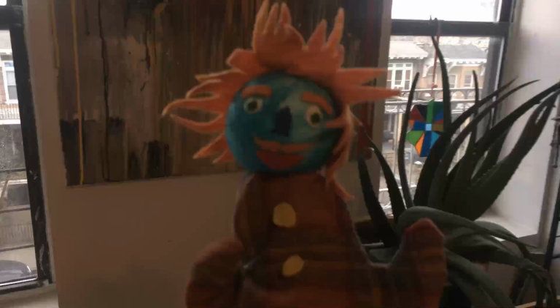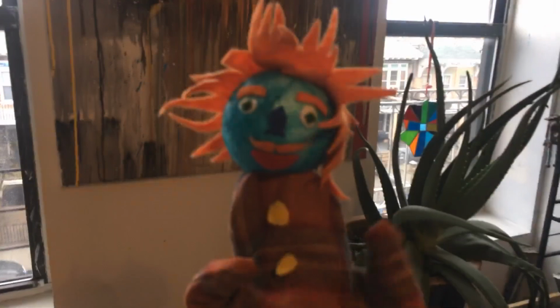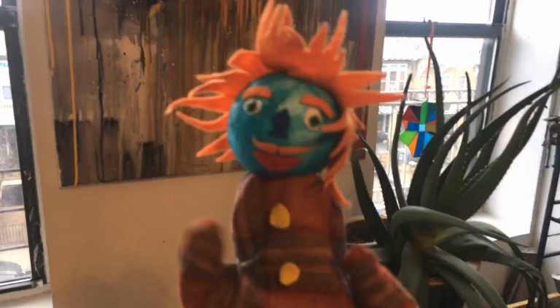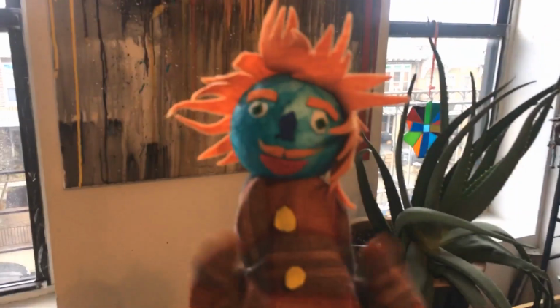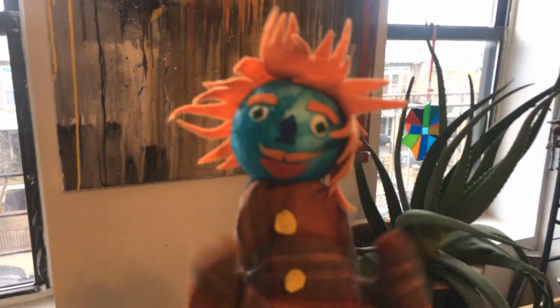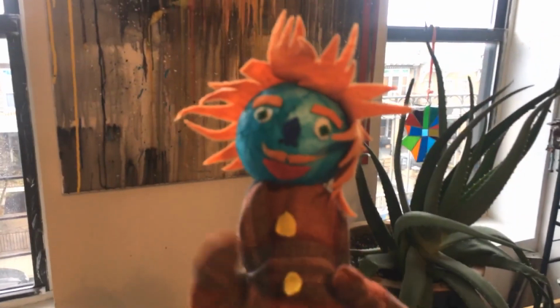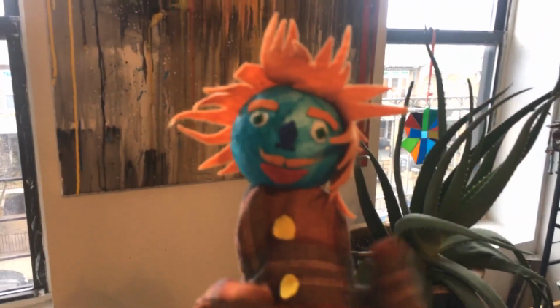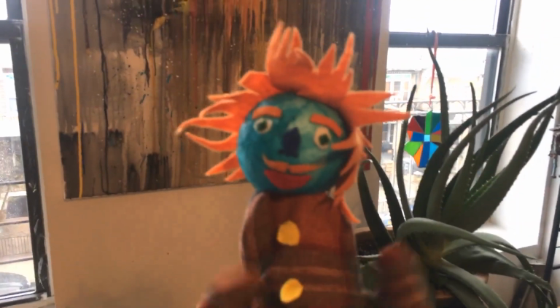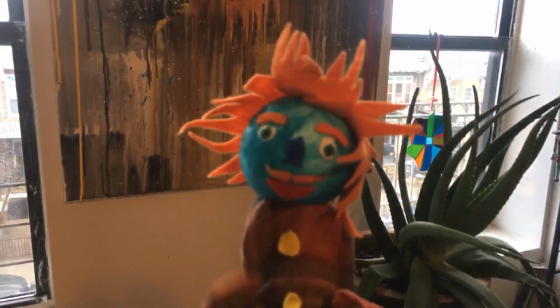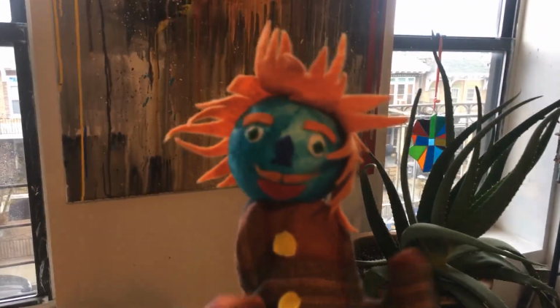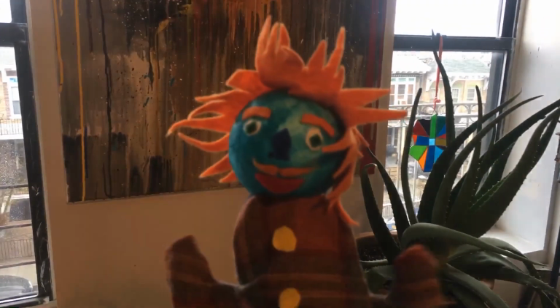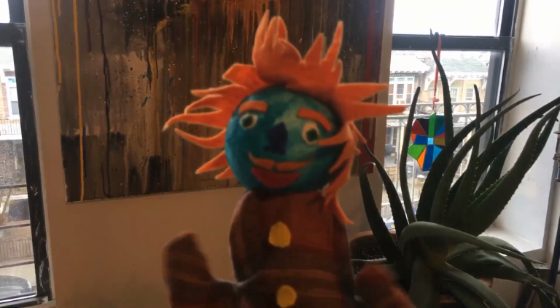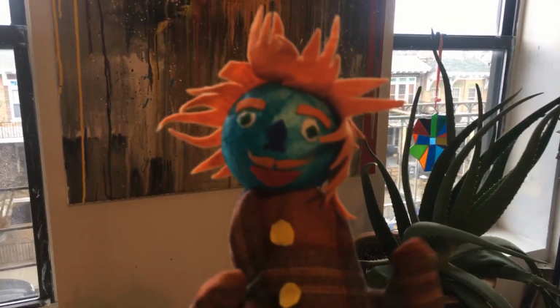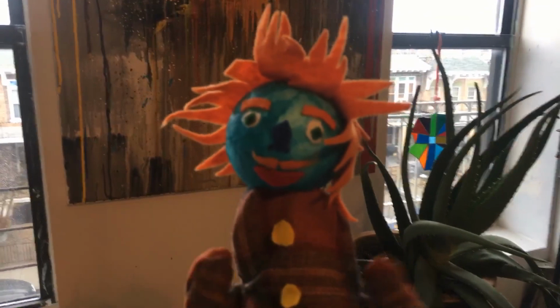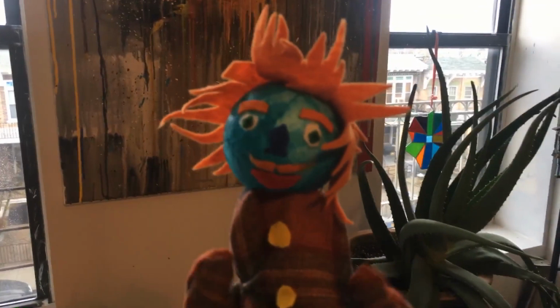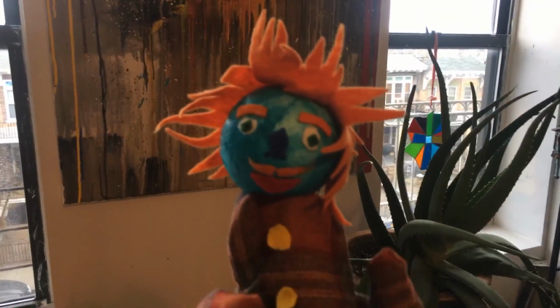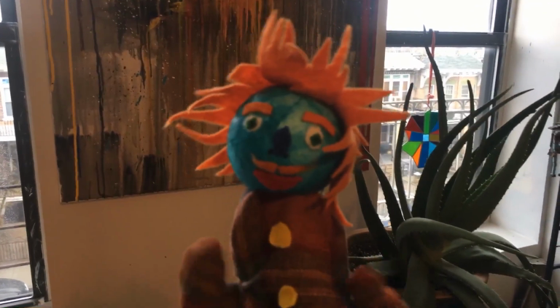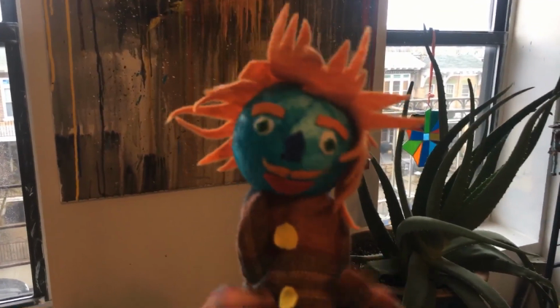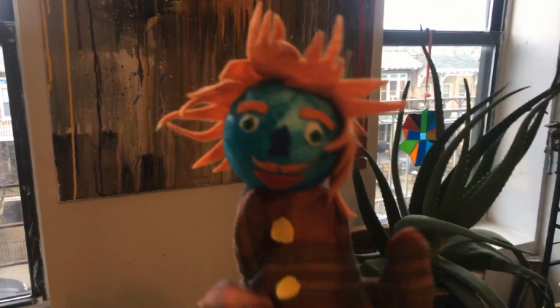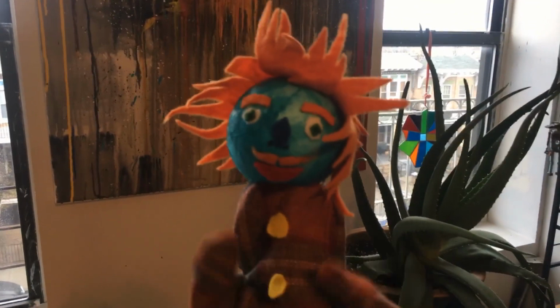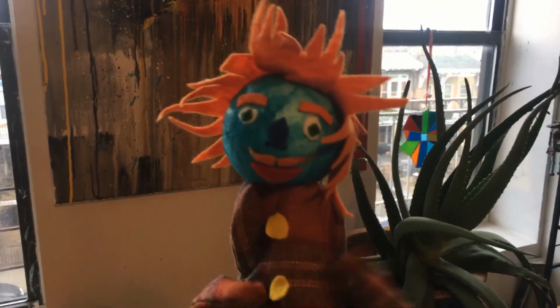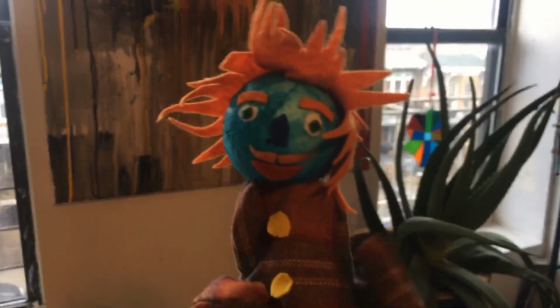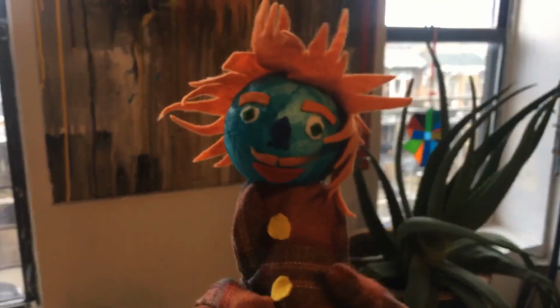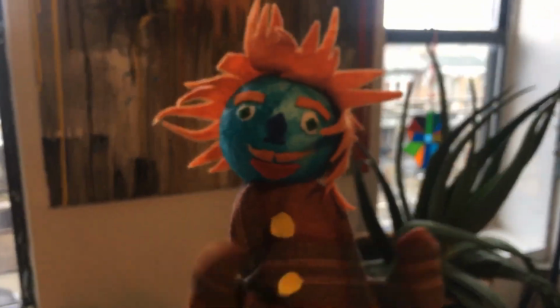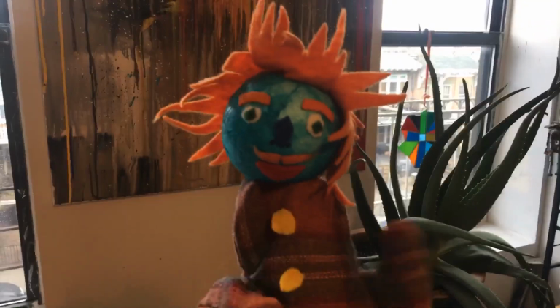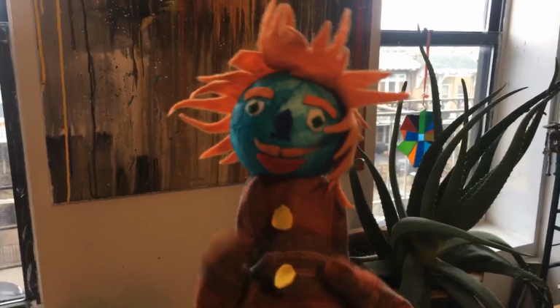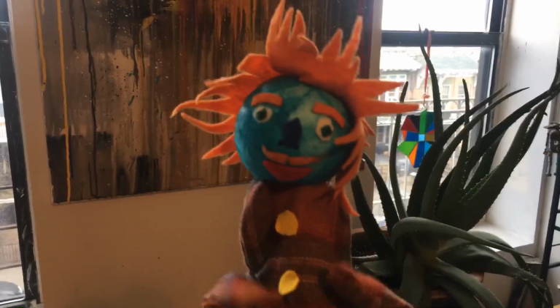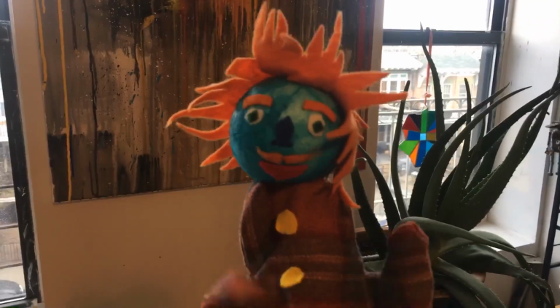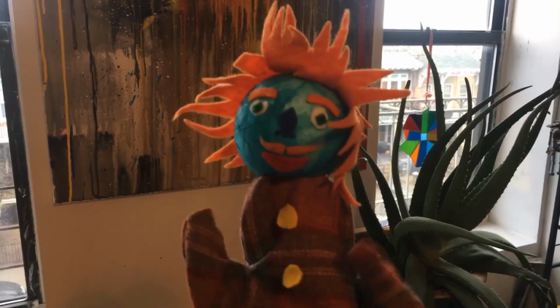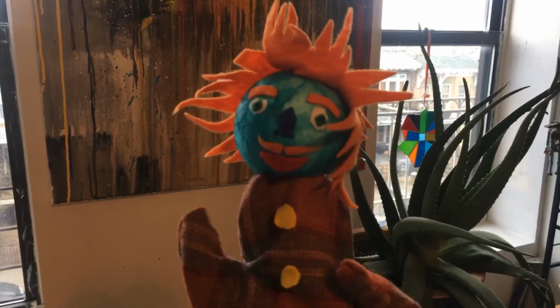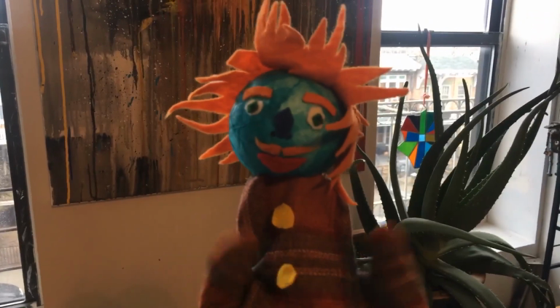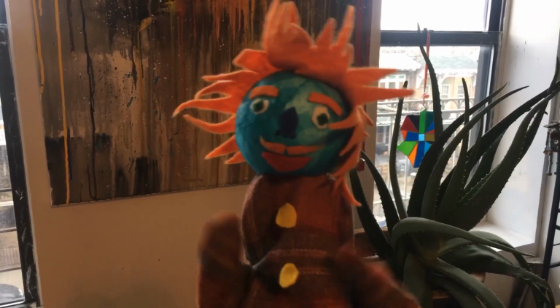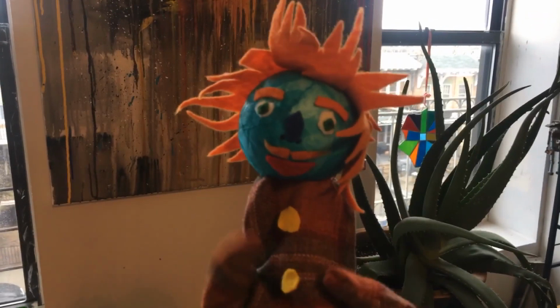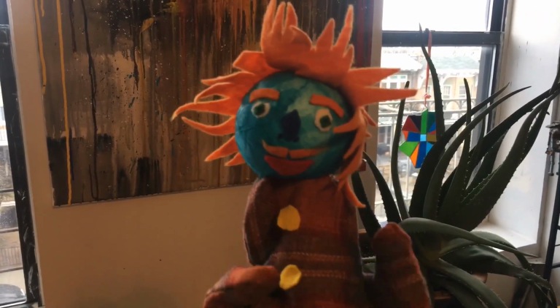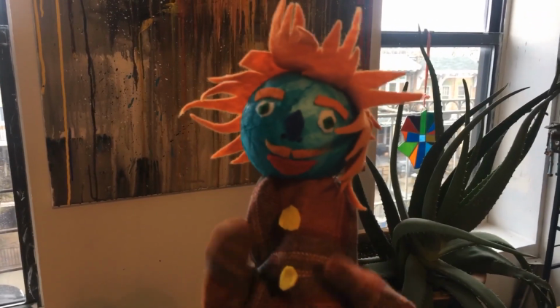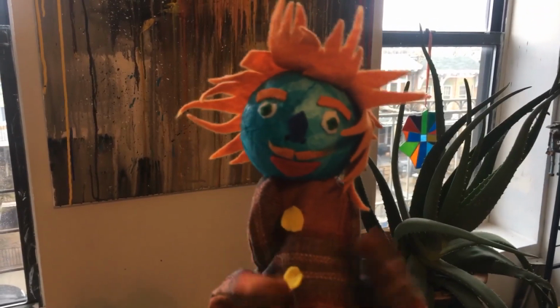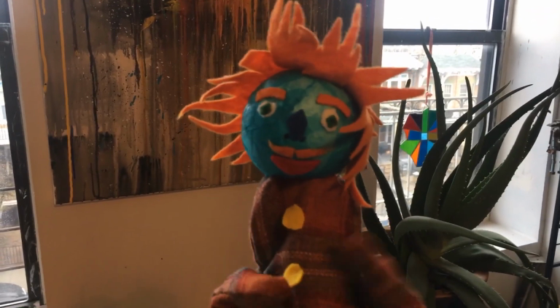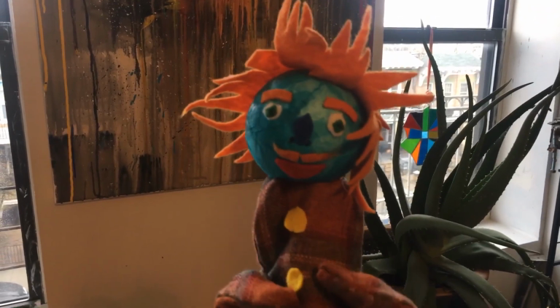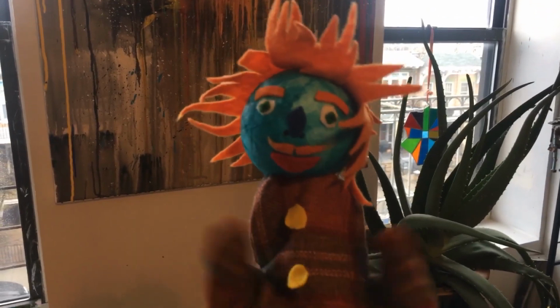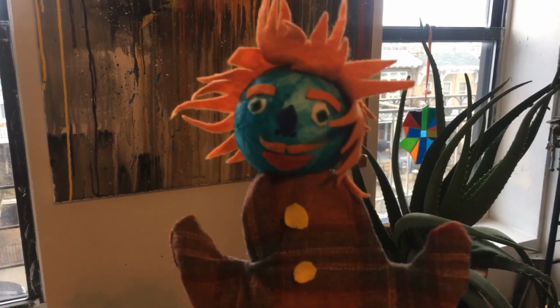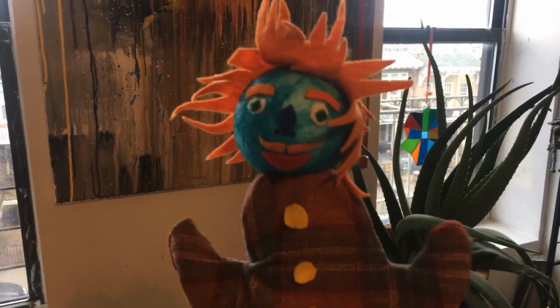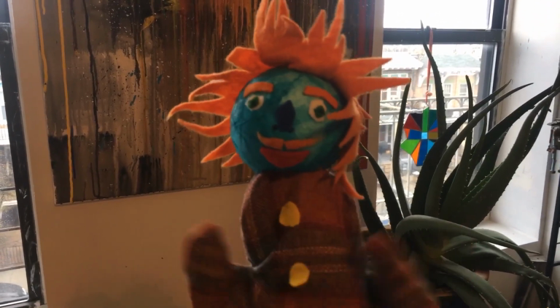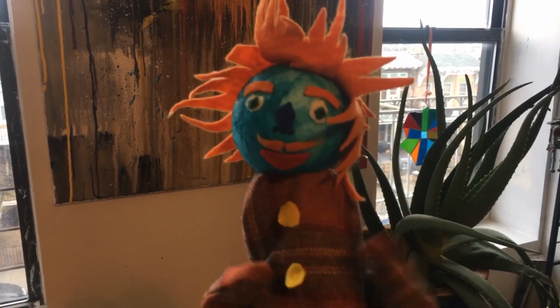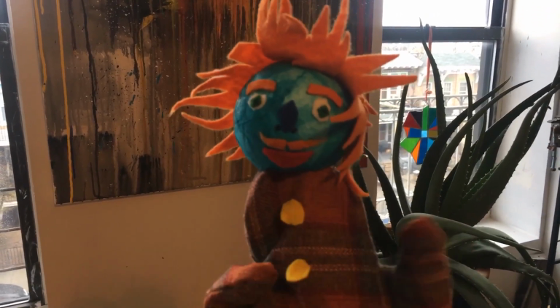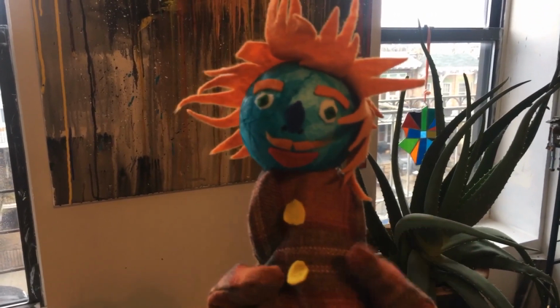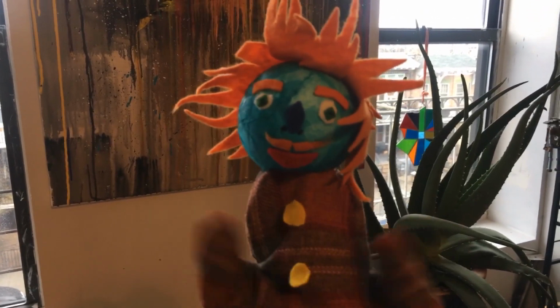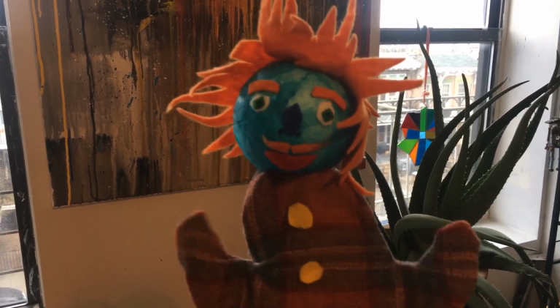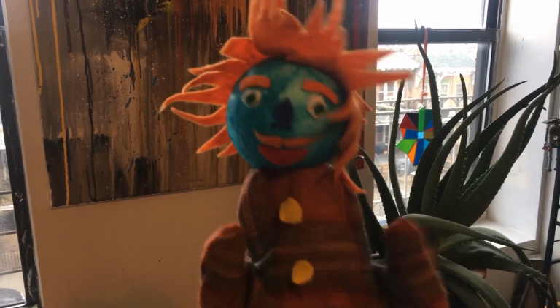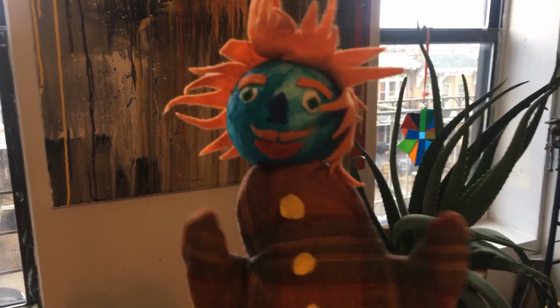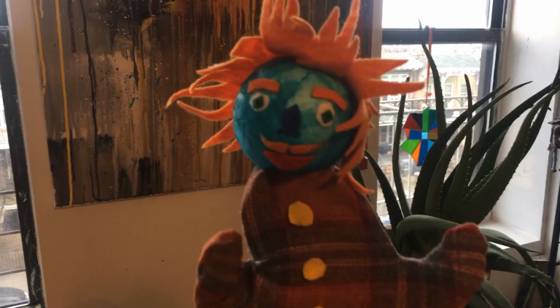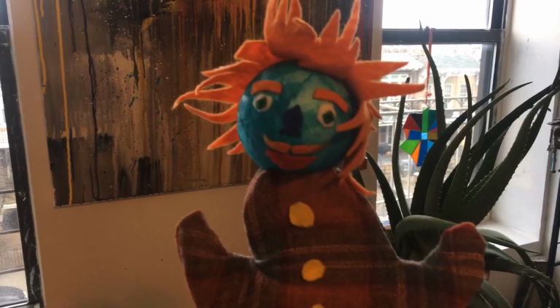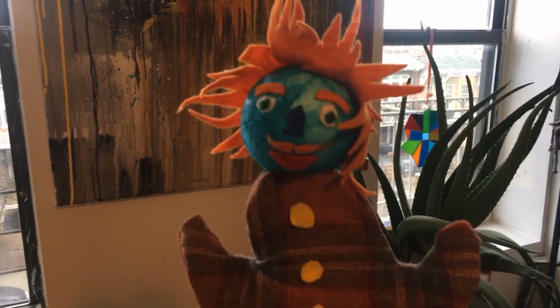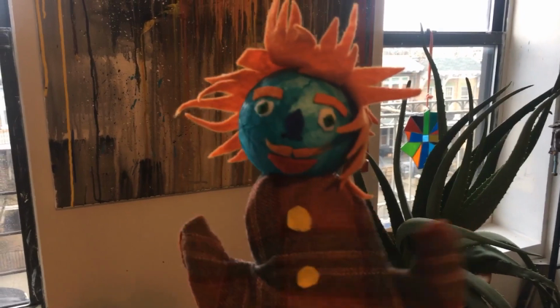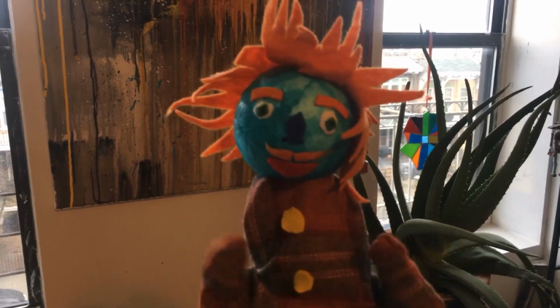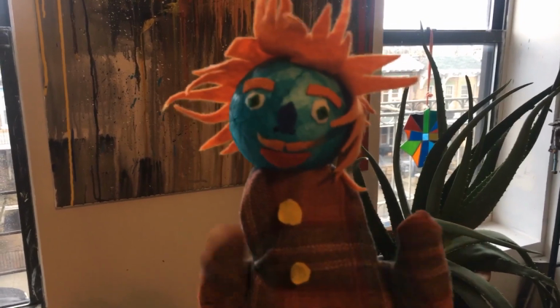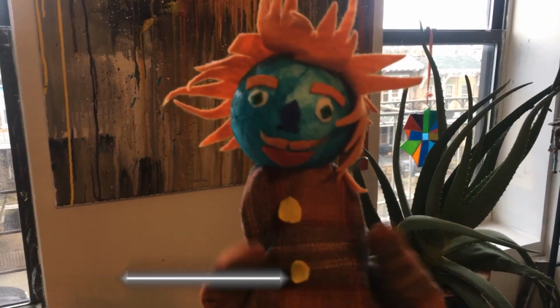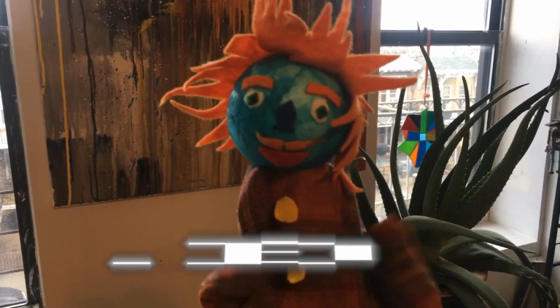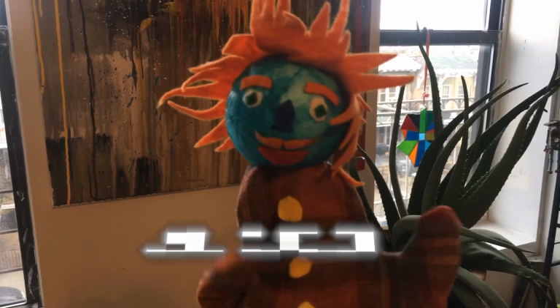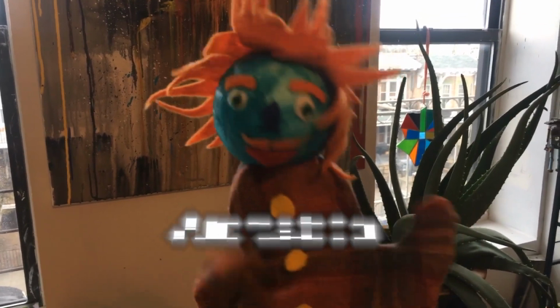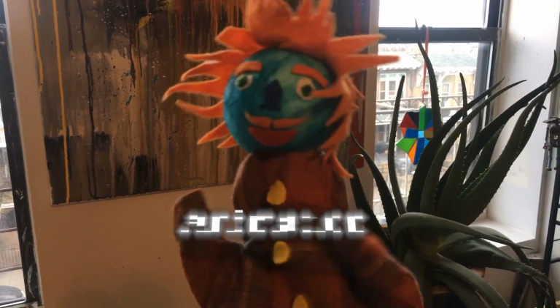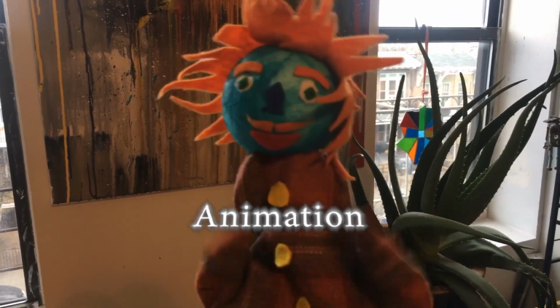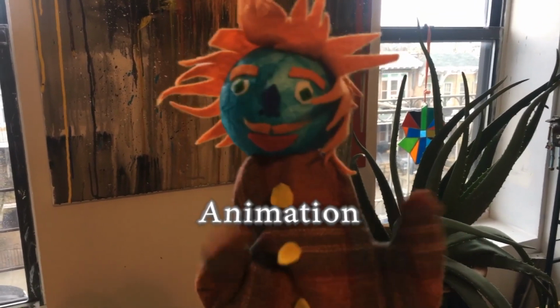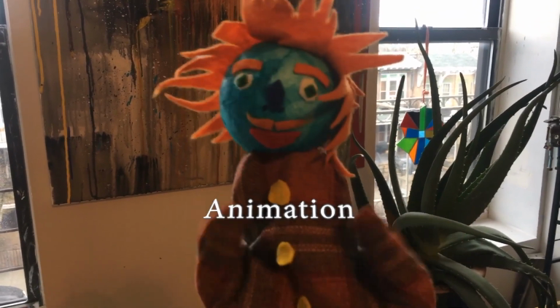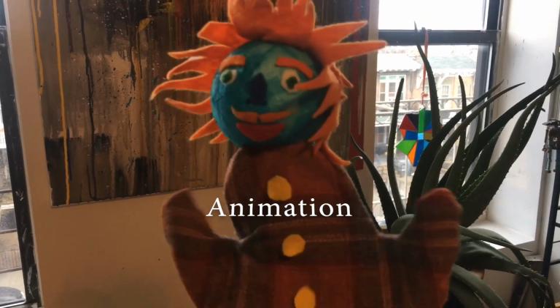Hello everybody, I am Professor MagooGooStick, and today we are going to make our own characters for animation.